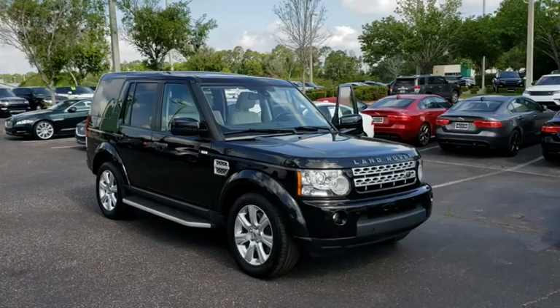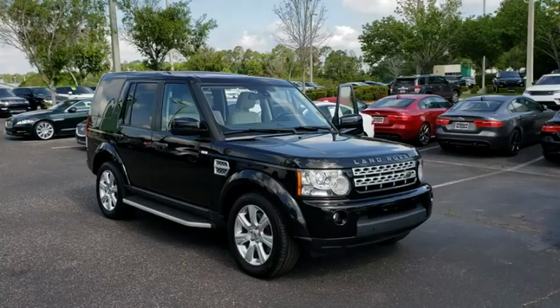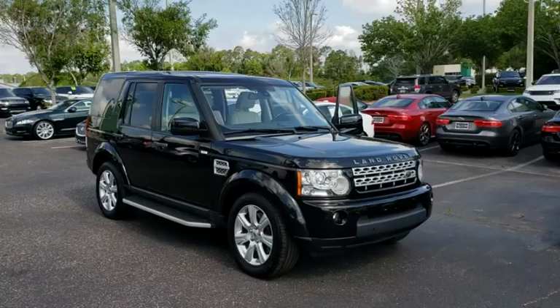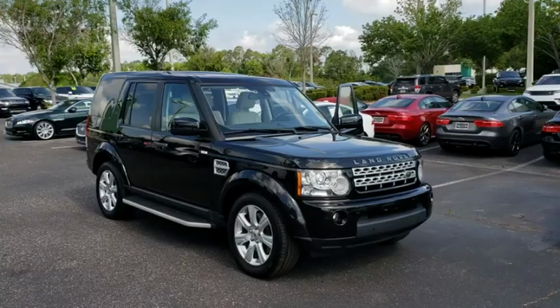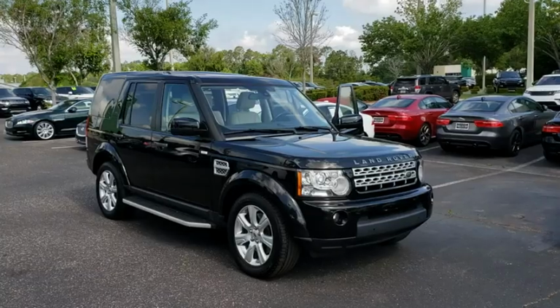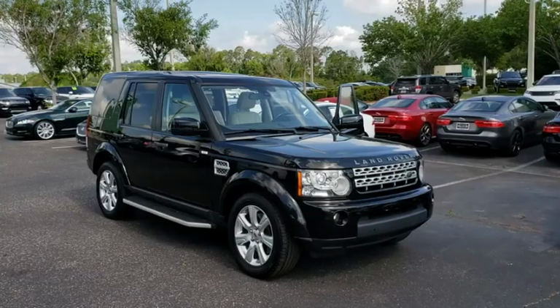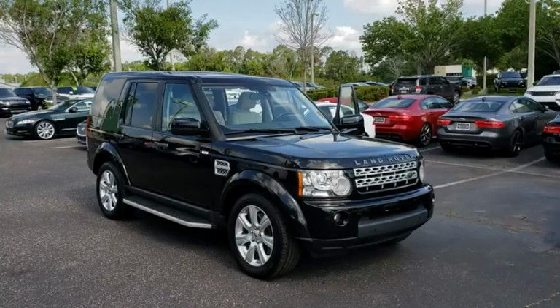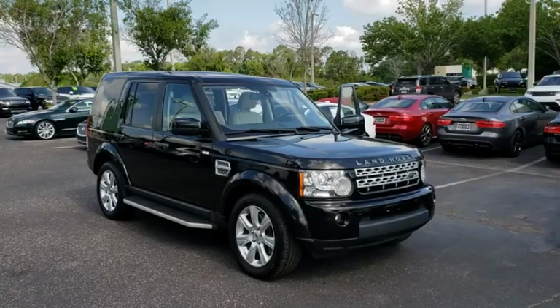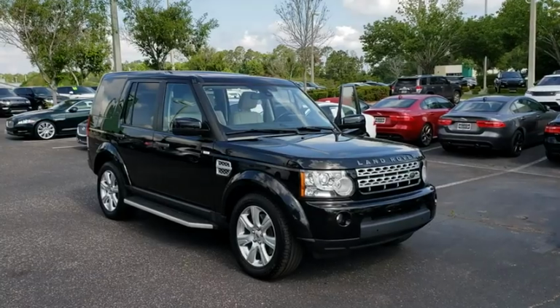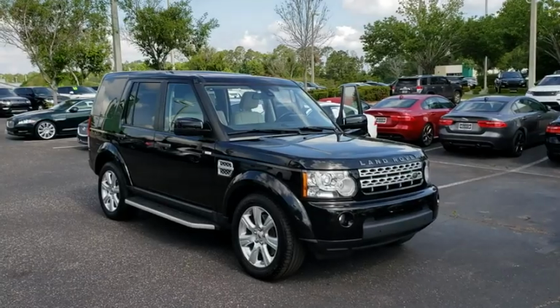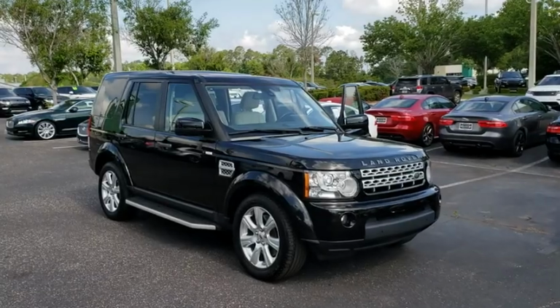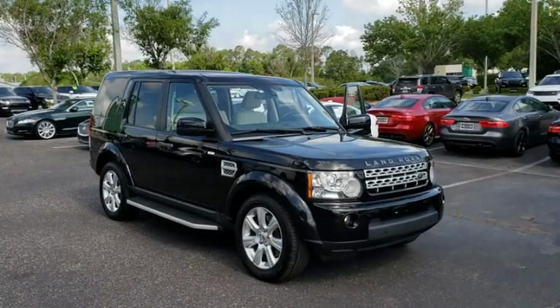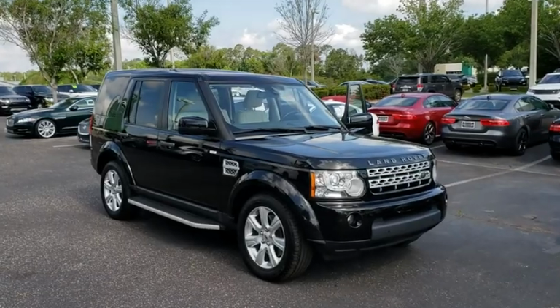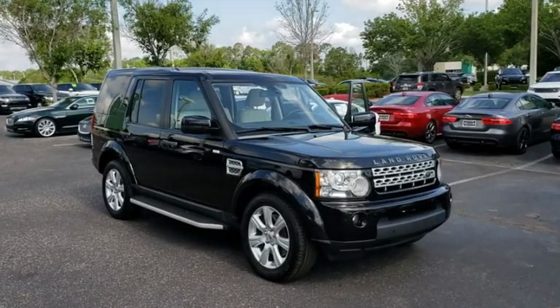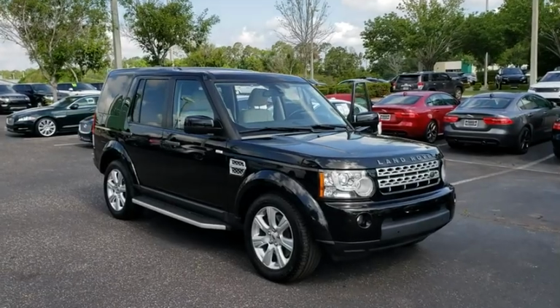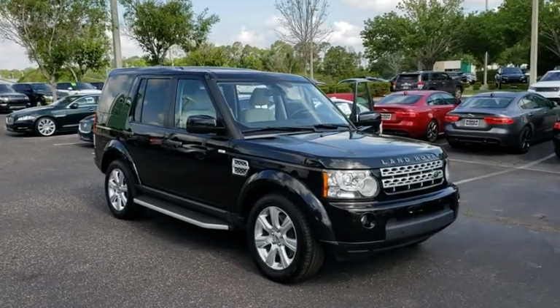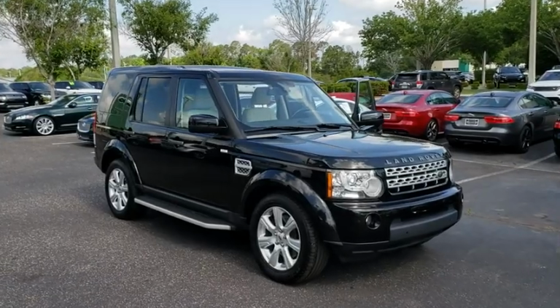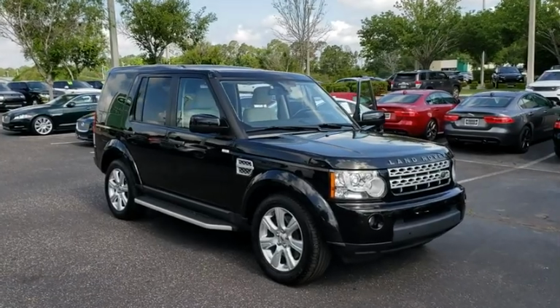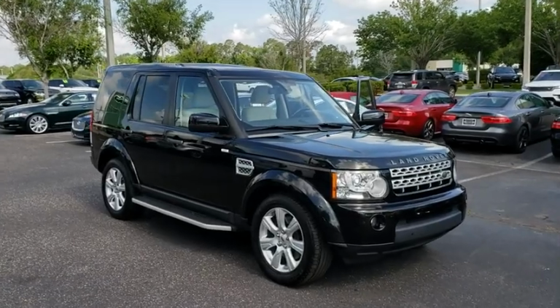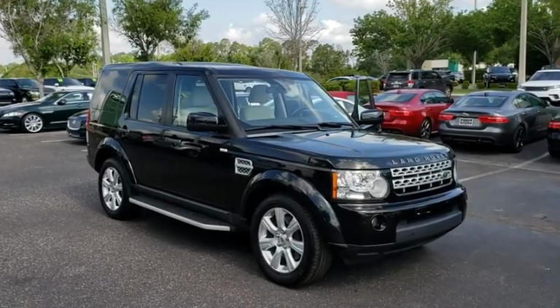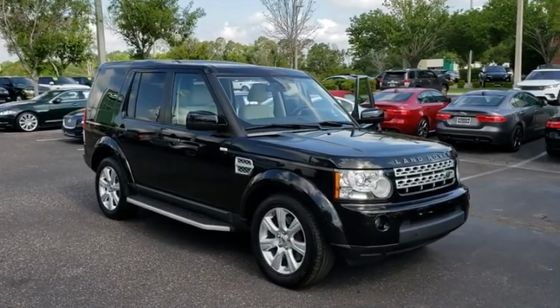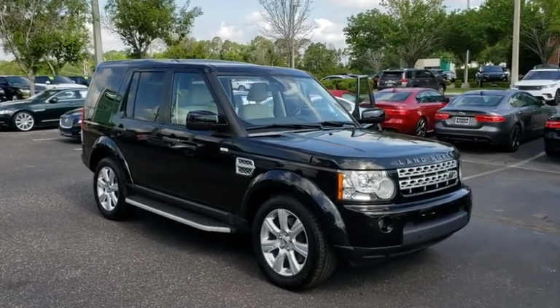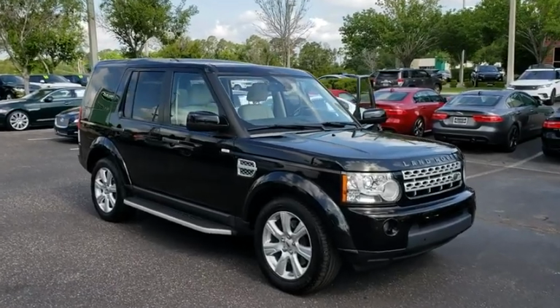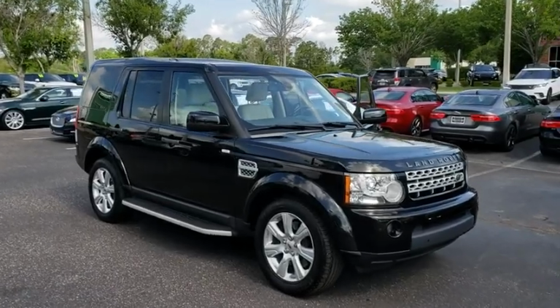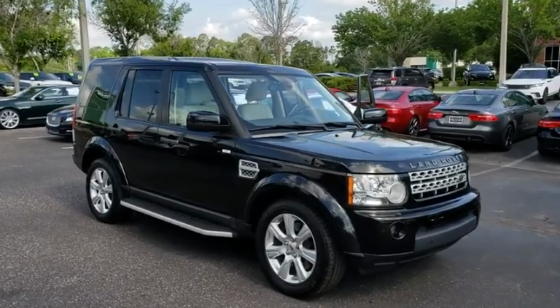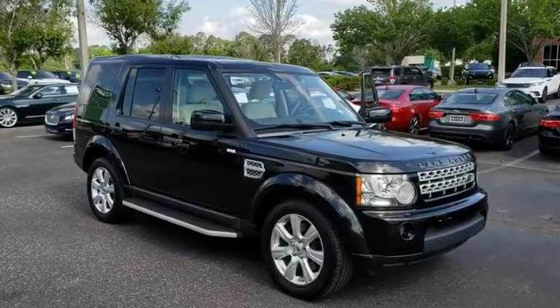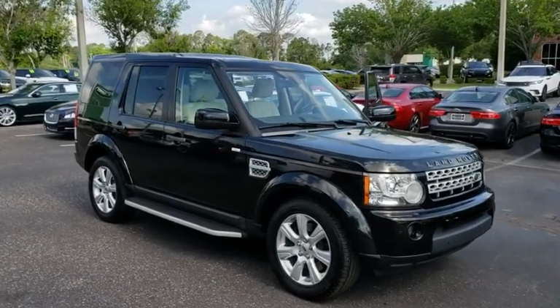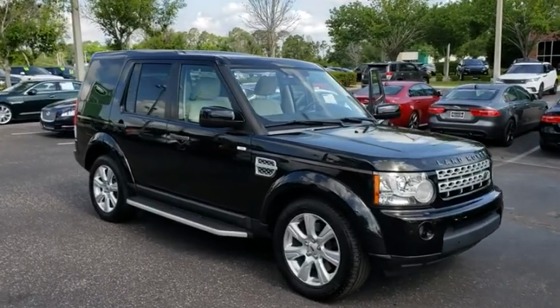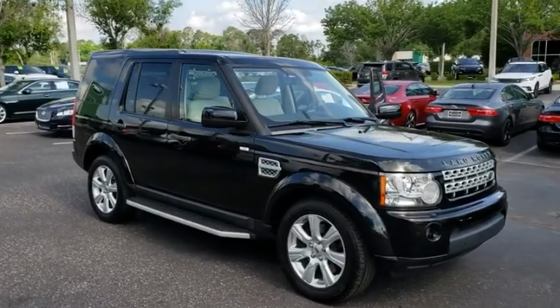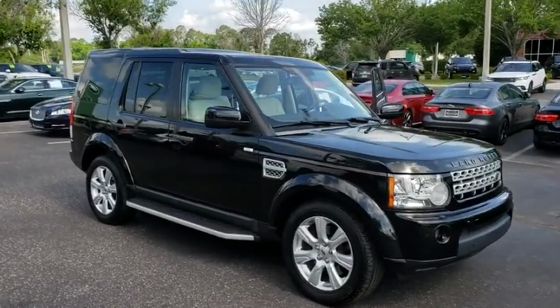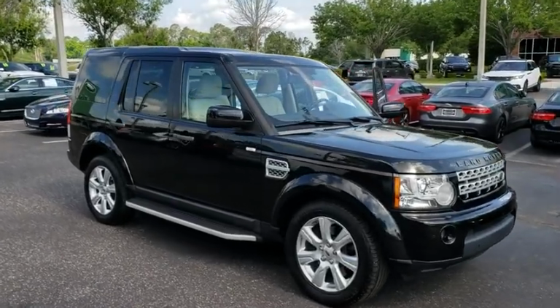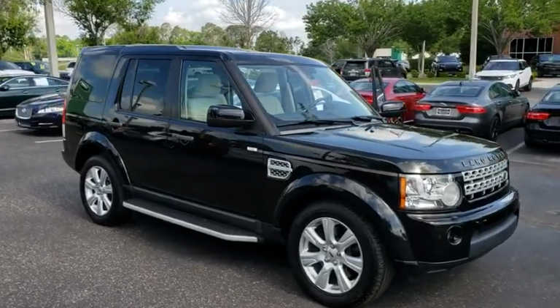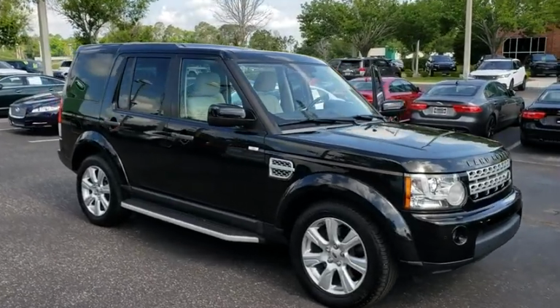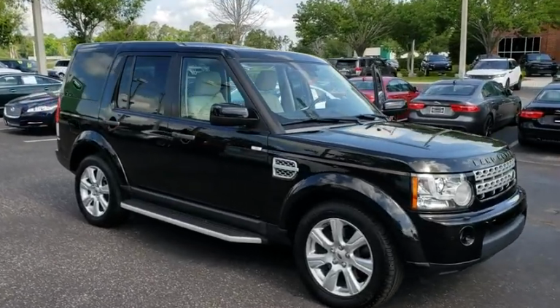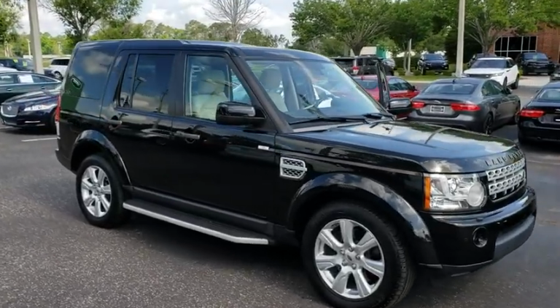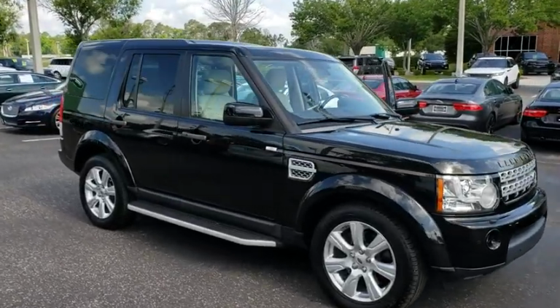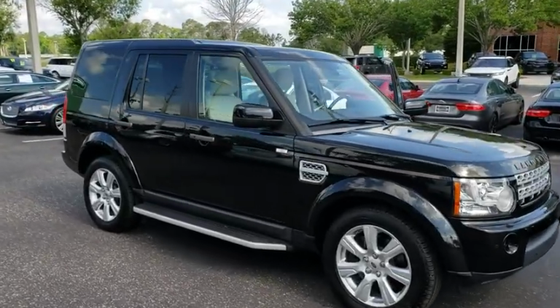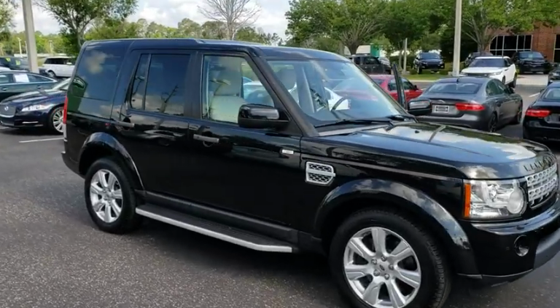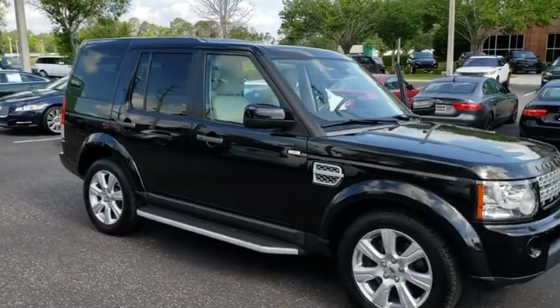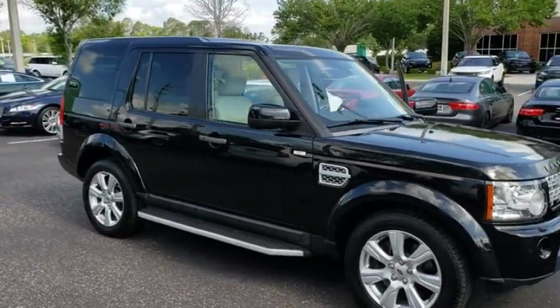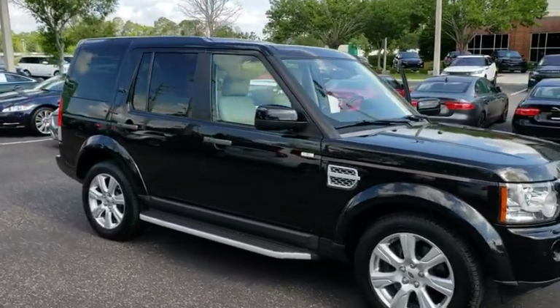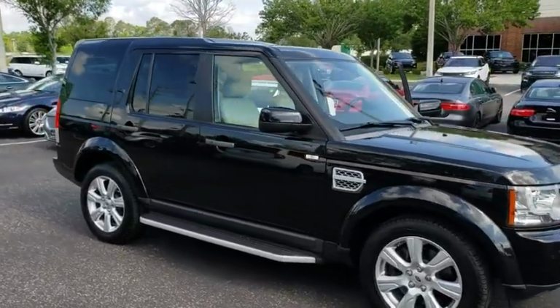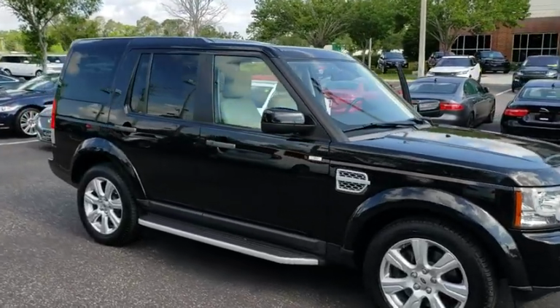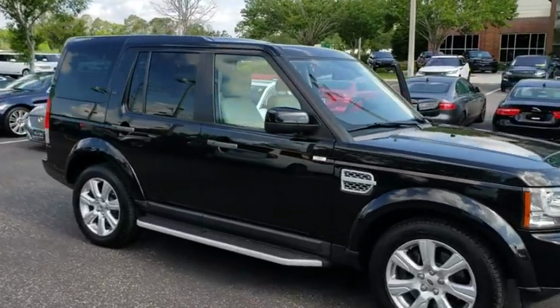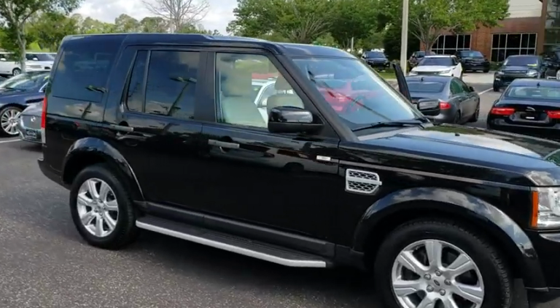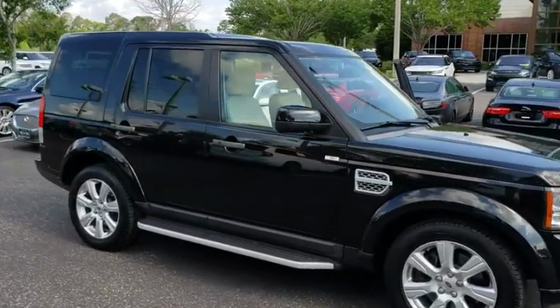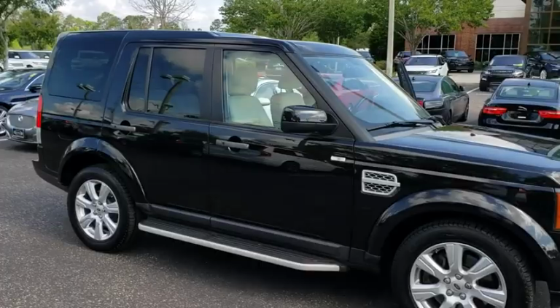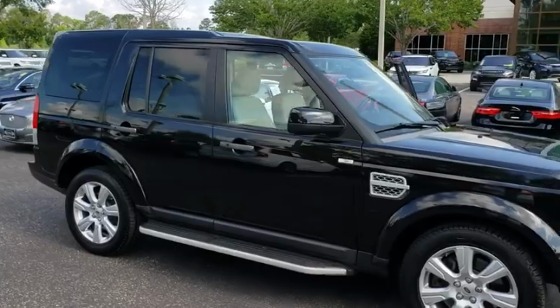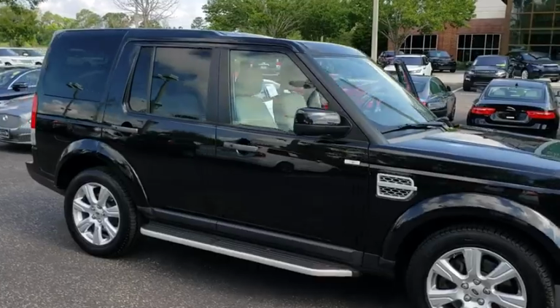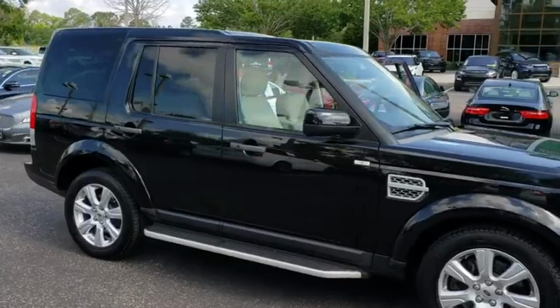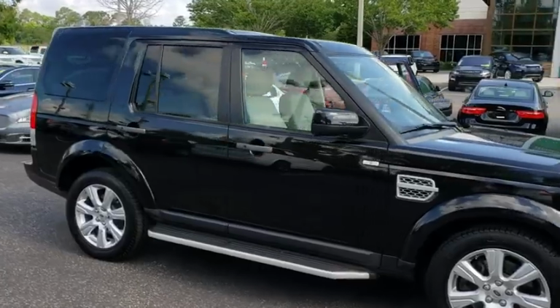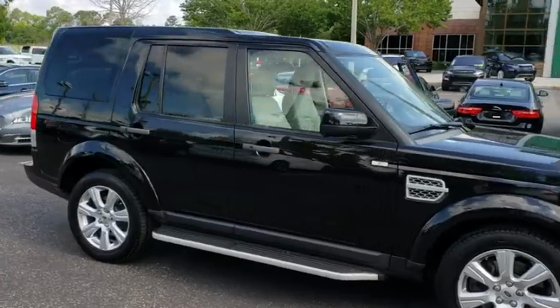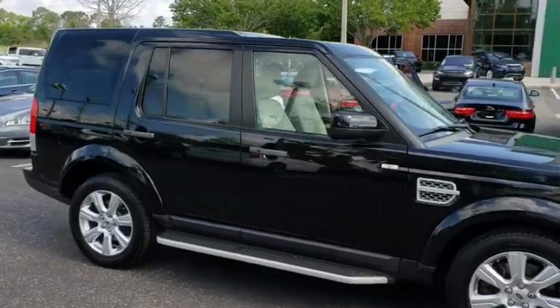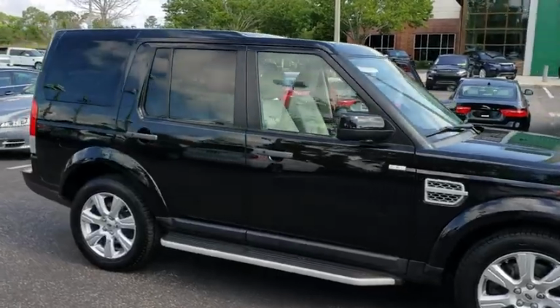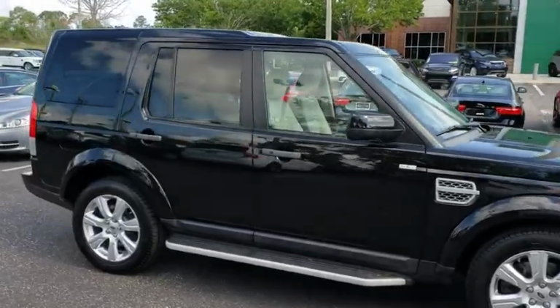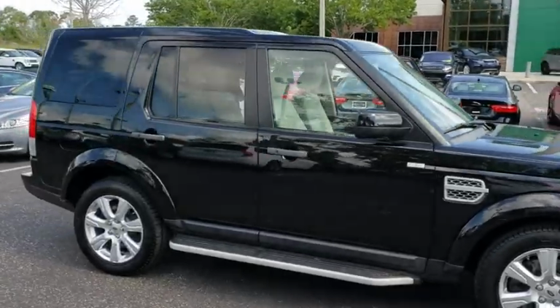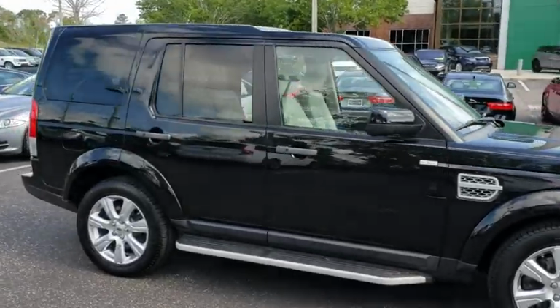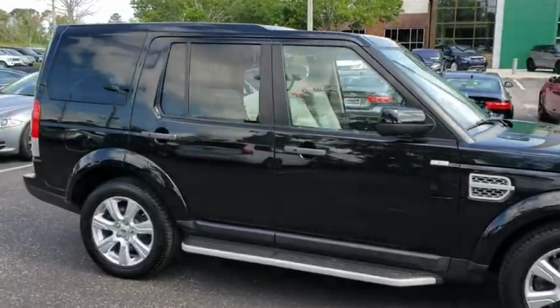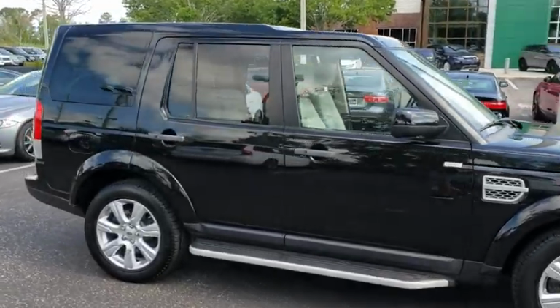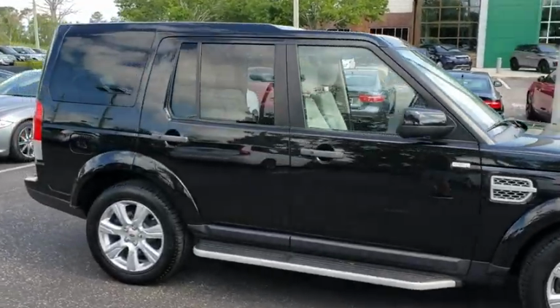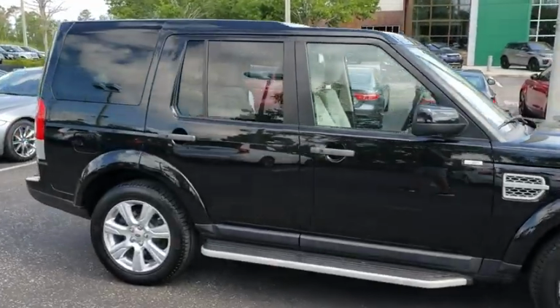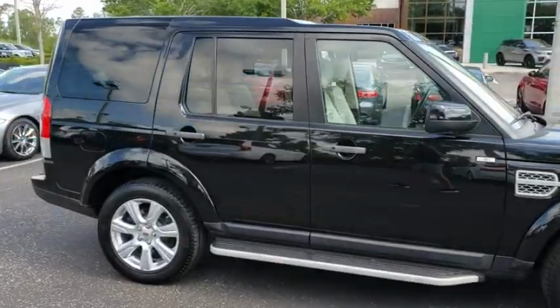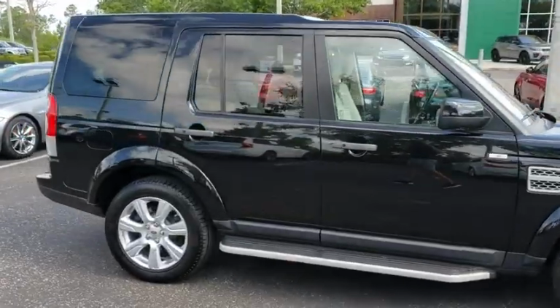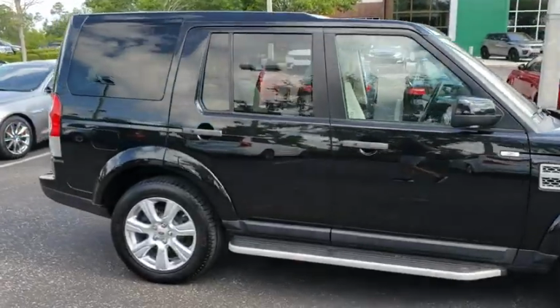The 2013 Land Rover LR4. Rockies? Check. Himalayas? Check. What else you got?